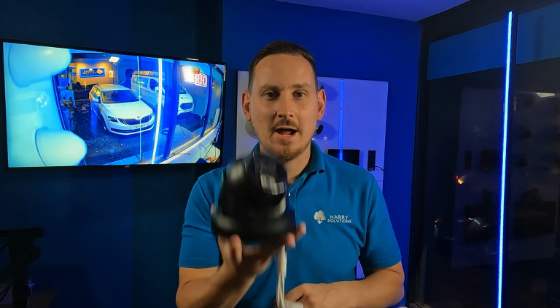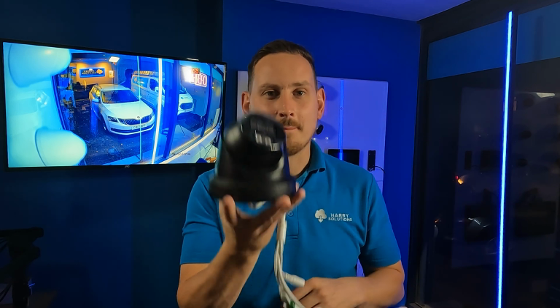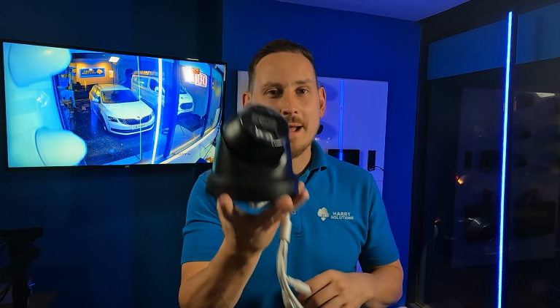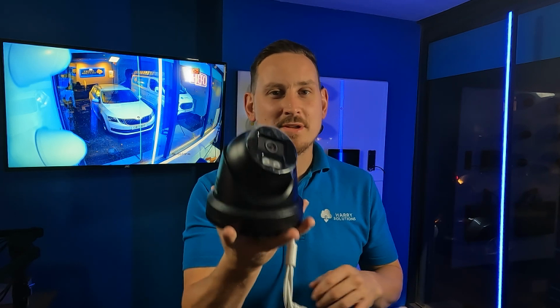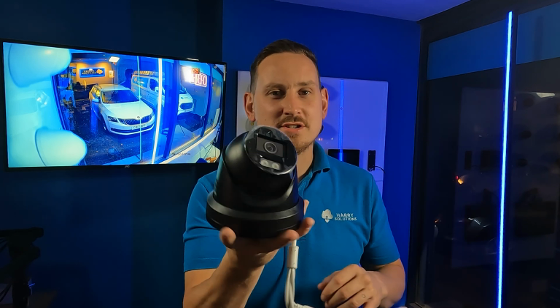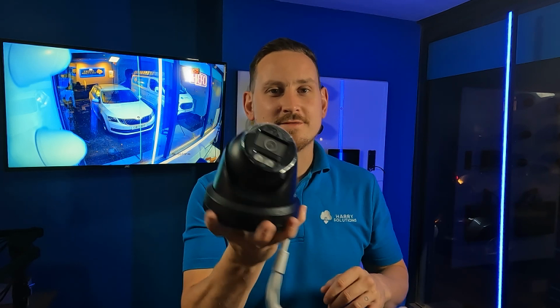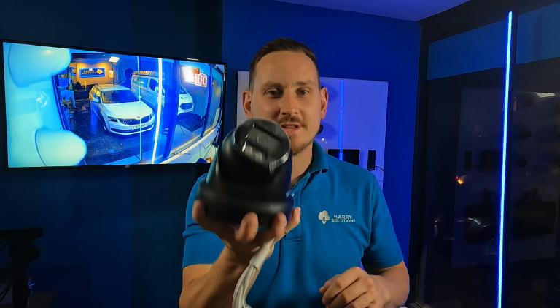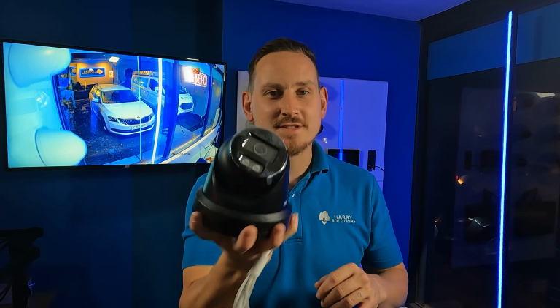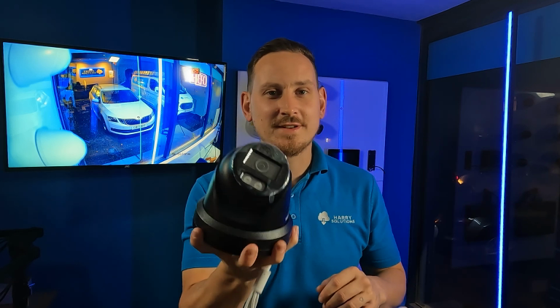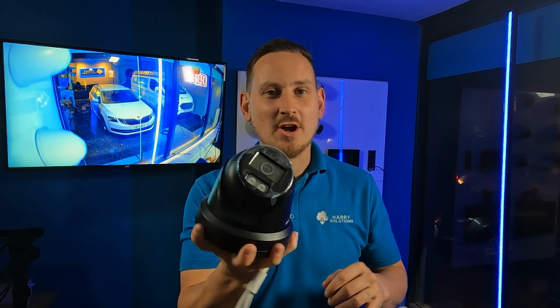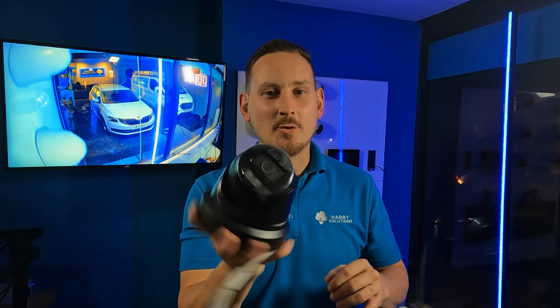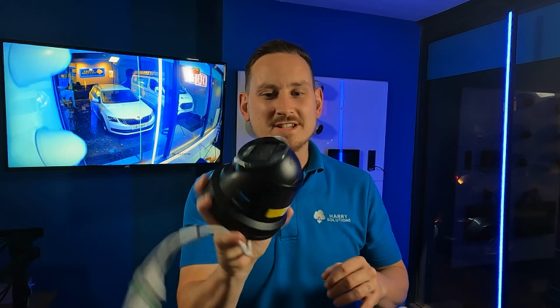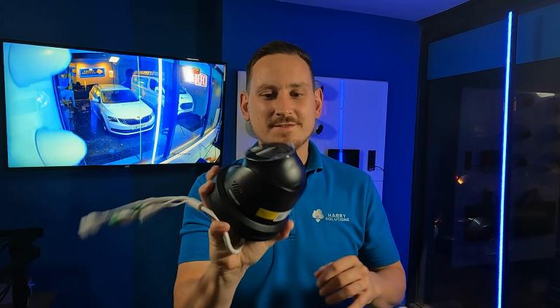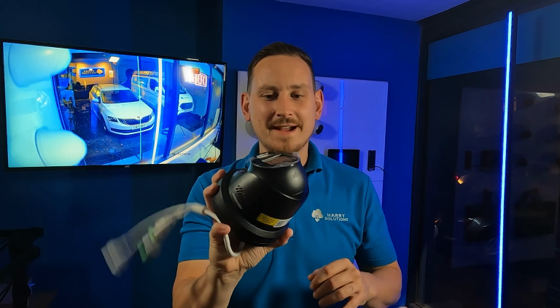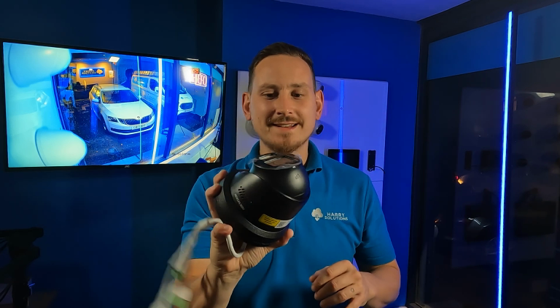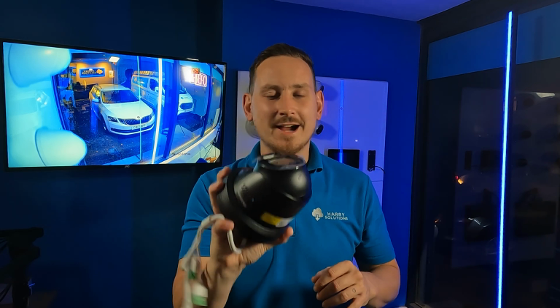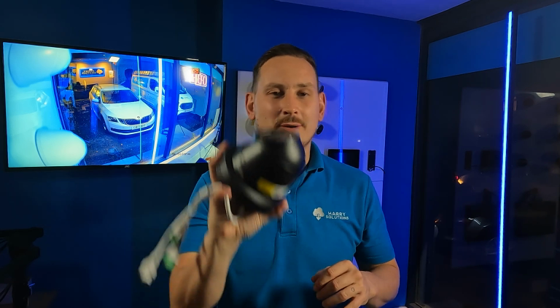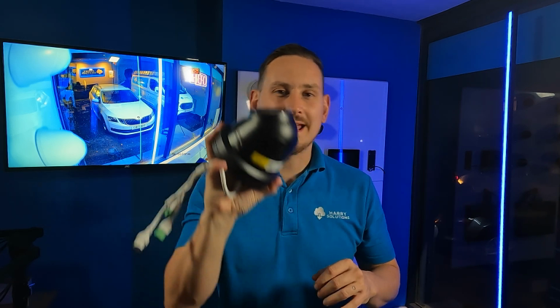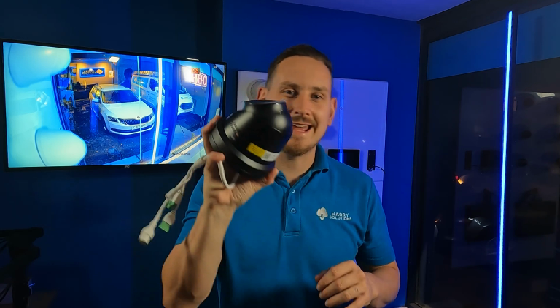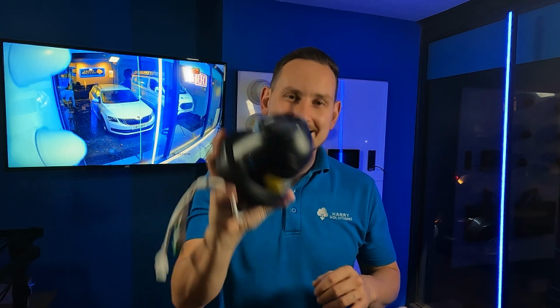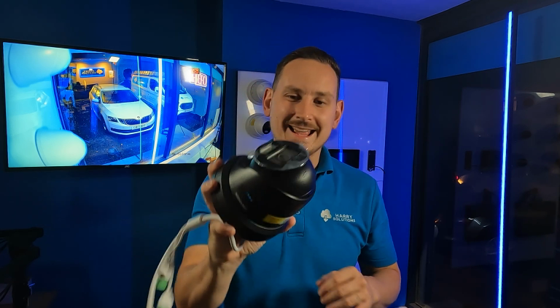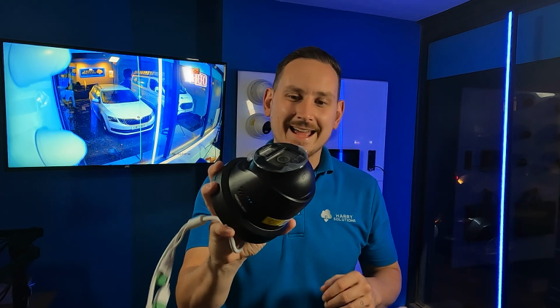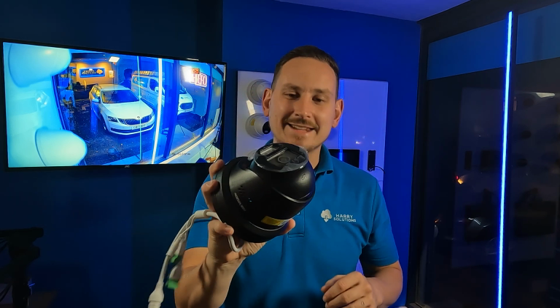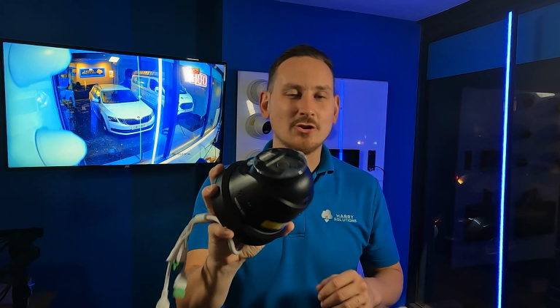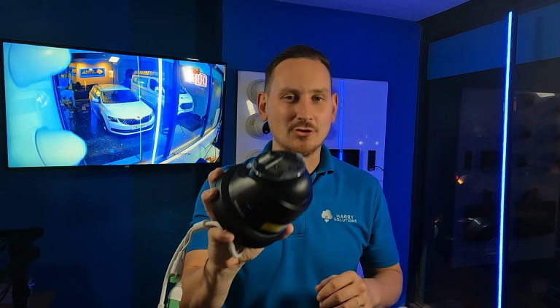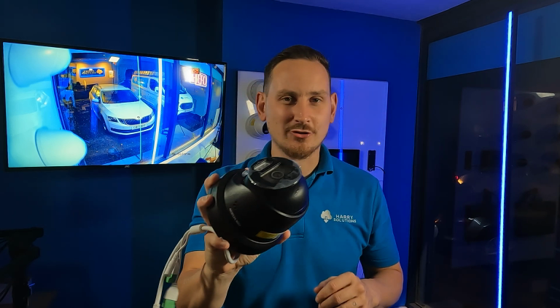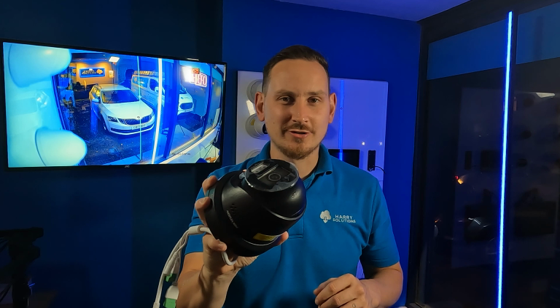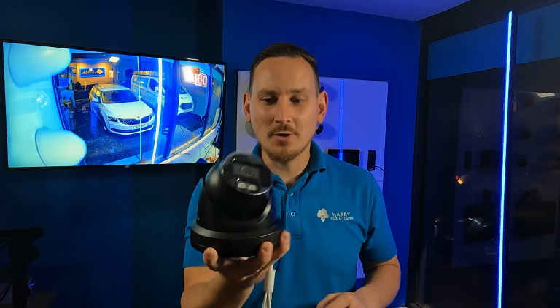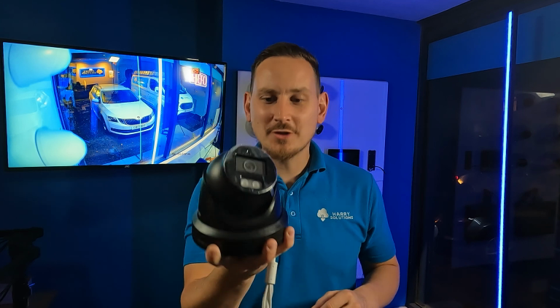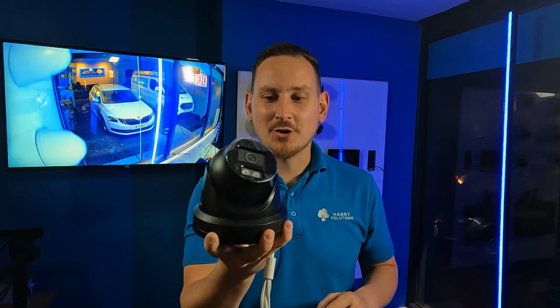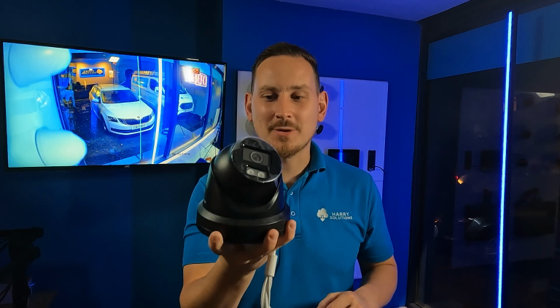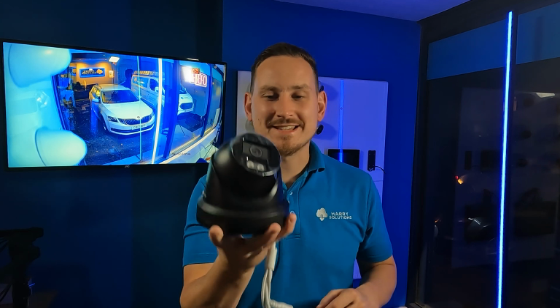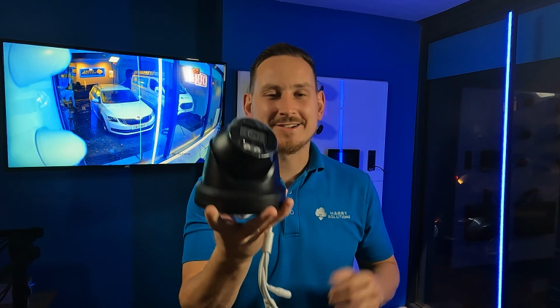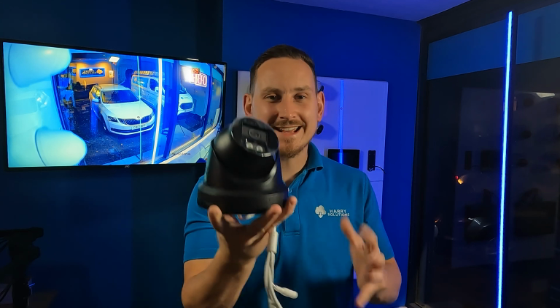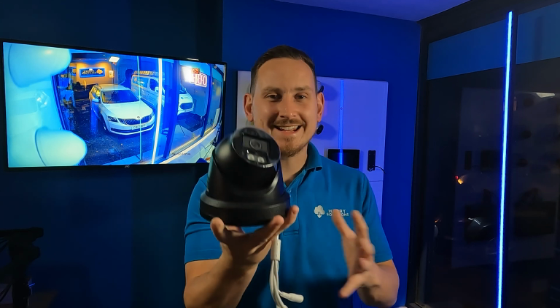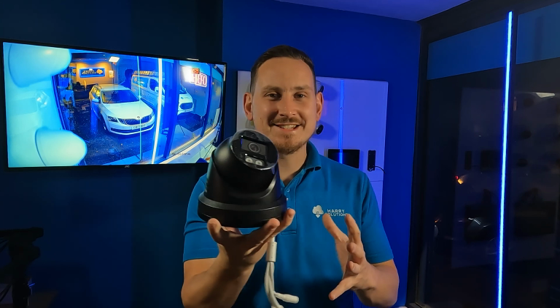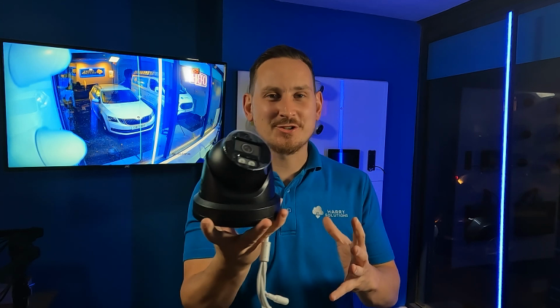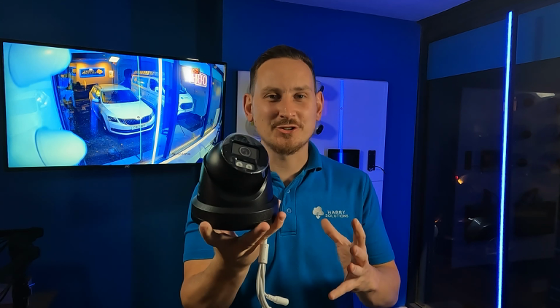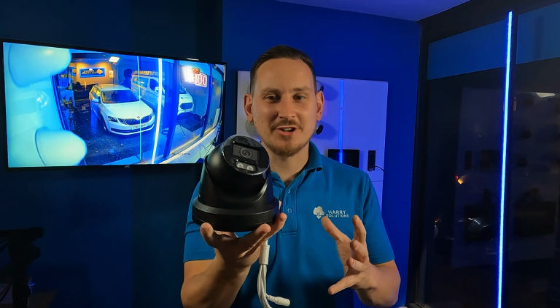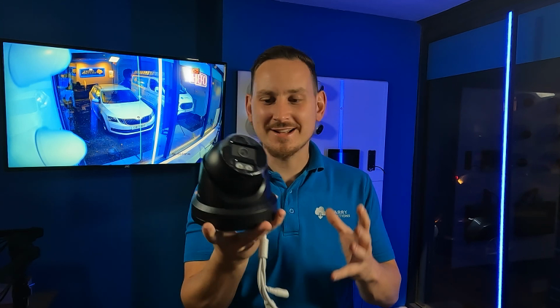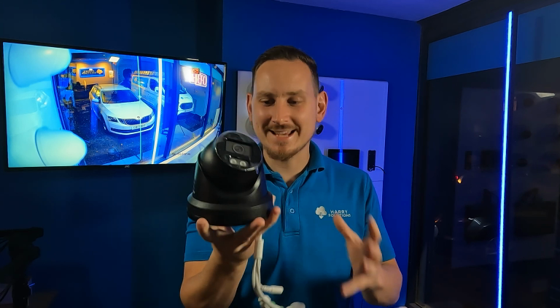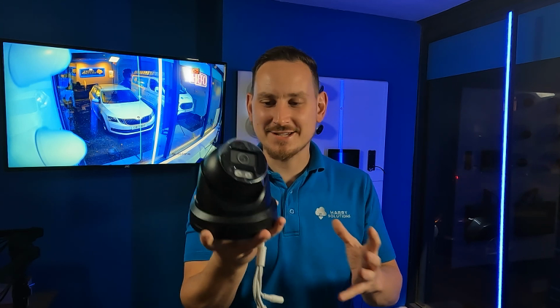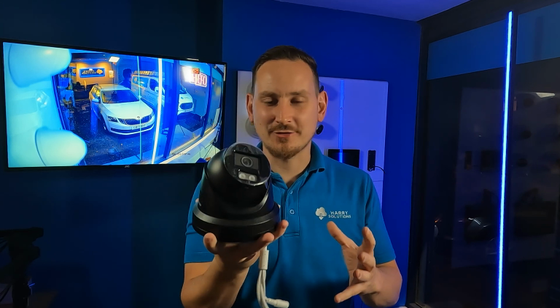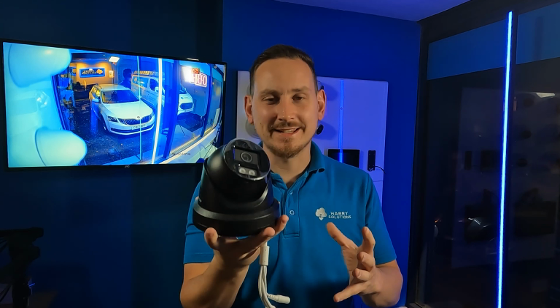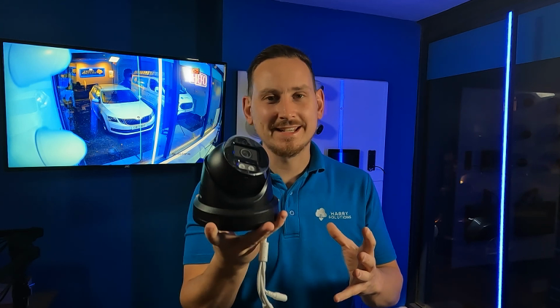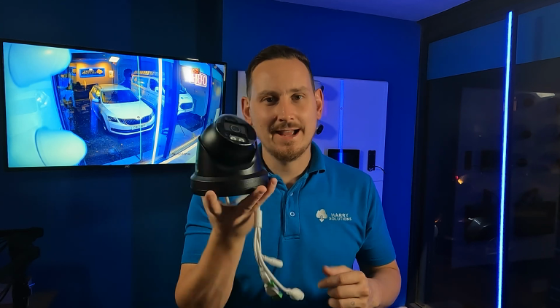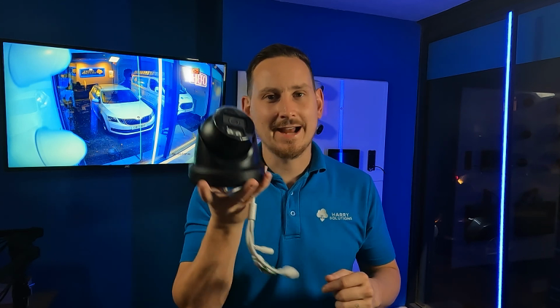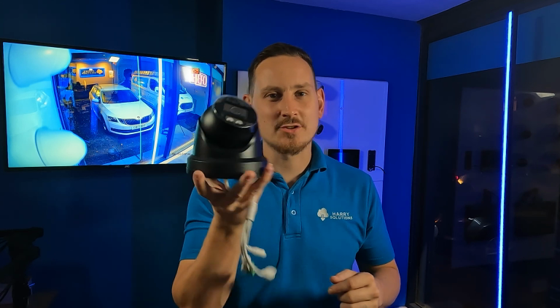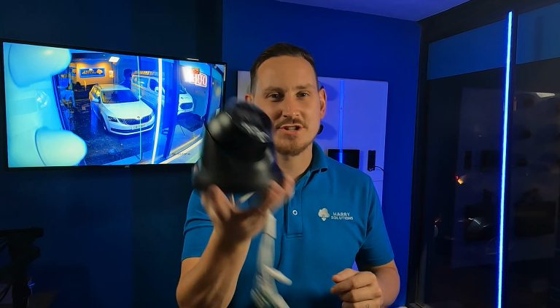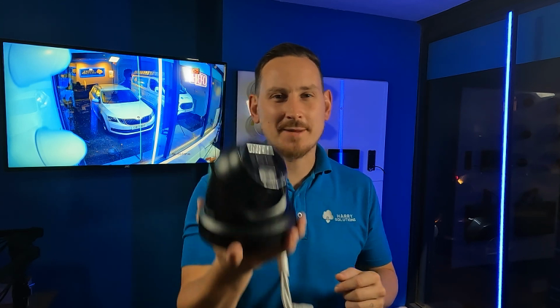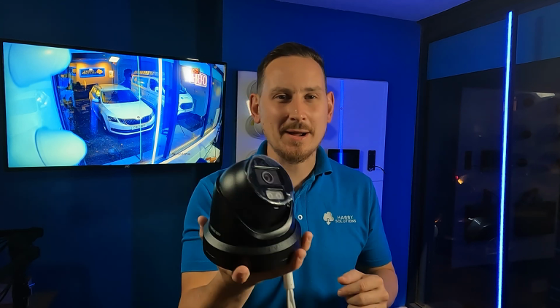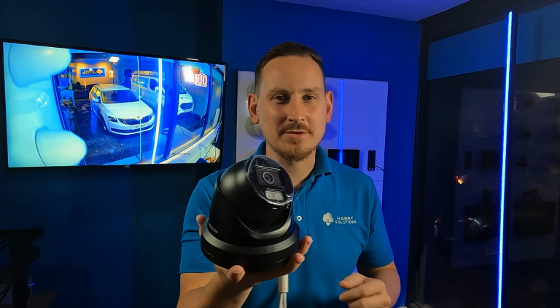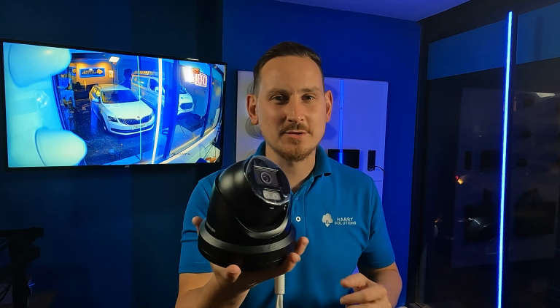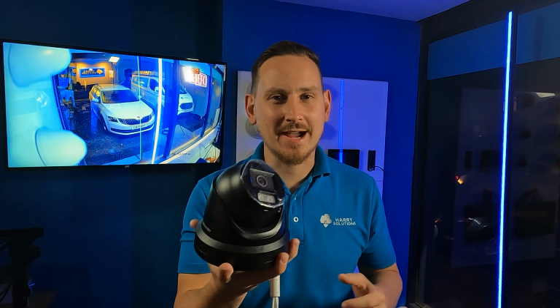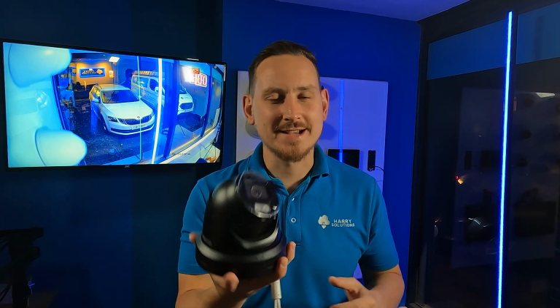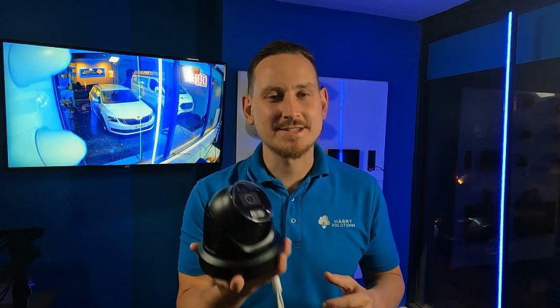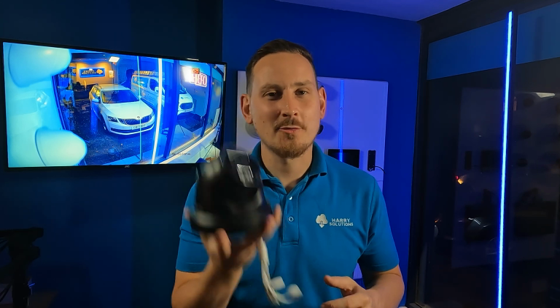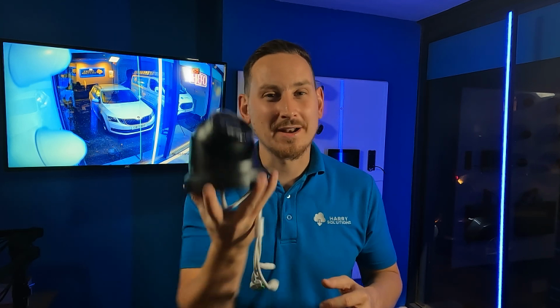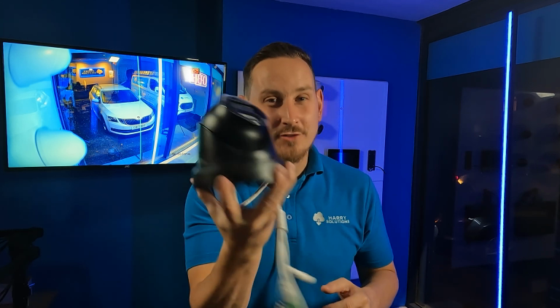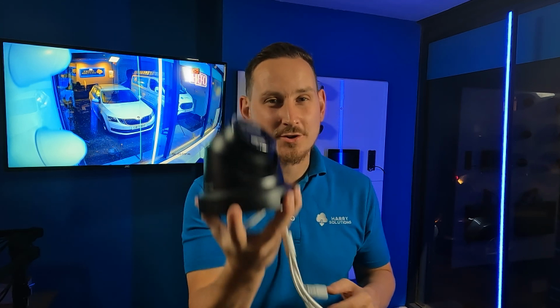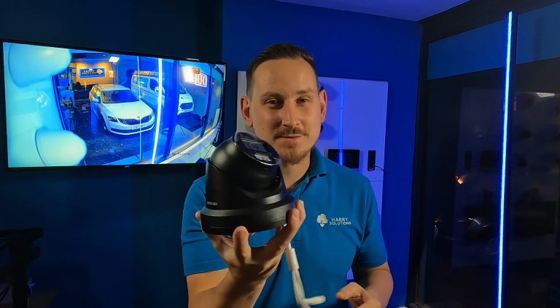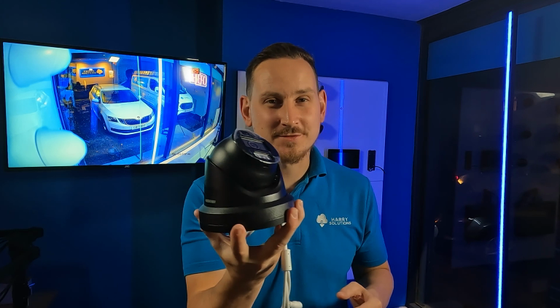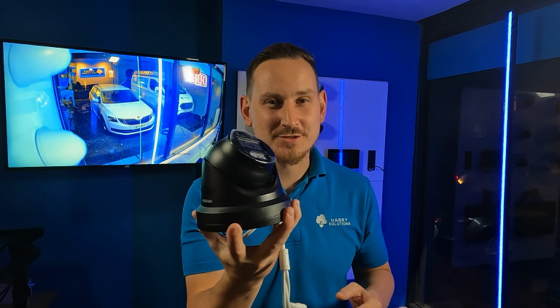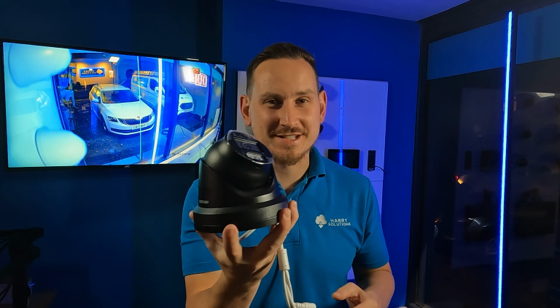HitVision used to make what they call the Dark Fighter, which is an infrared camera that does low light situations really well, and they made separate color view cameras which were great at capturing full color images throughout the day and throughout the night. But now they've encapsulated everything into one camera, and my mission for this video is to find out: is it any good? I'll get it installed on our test rig and check back when I've got some footage.